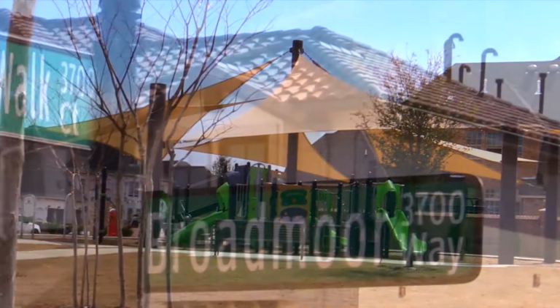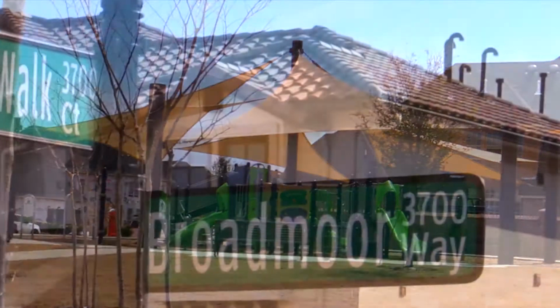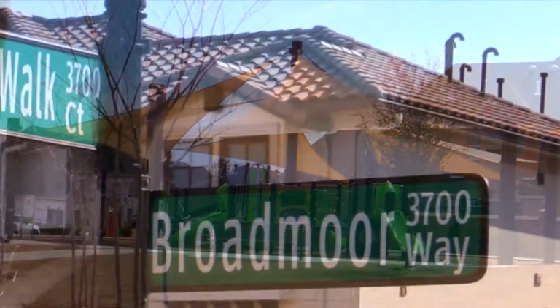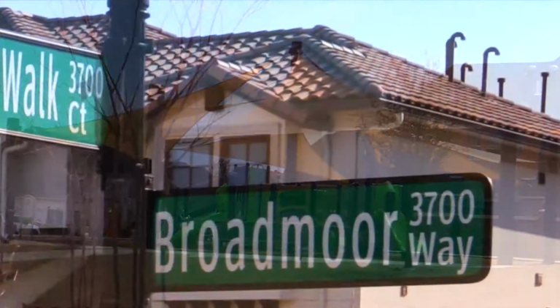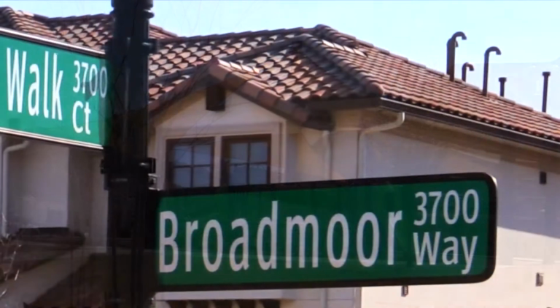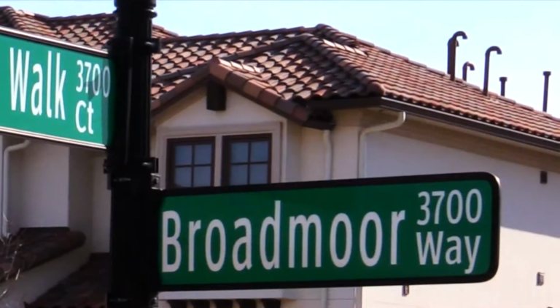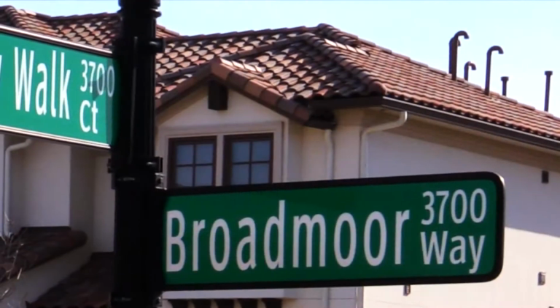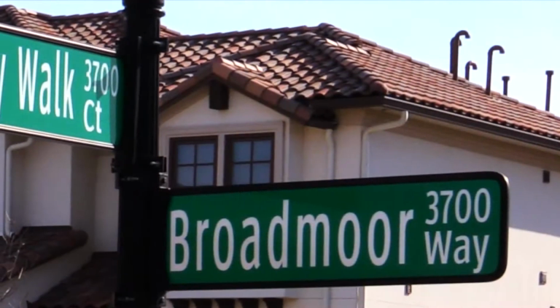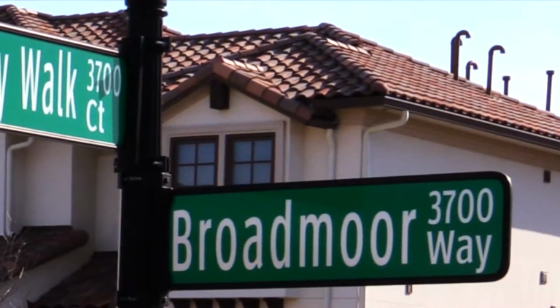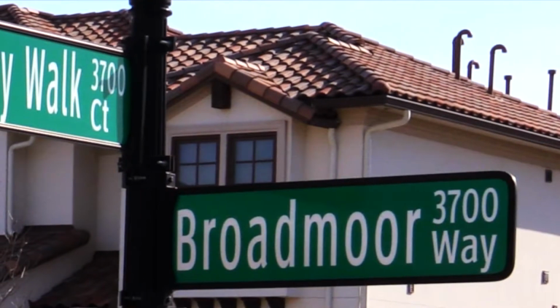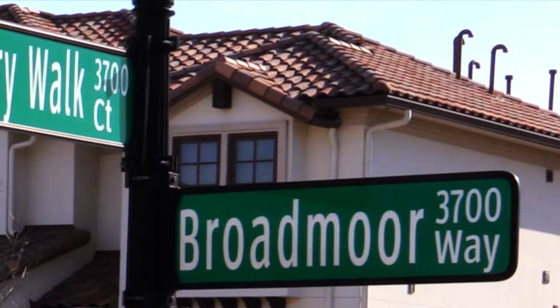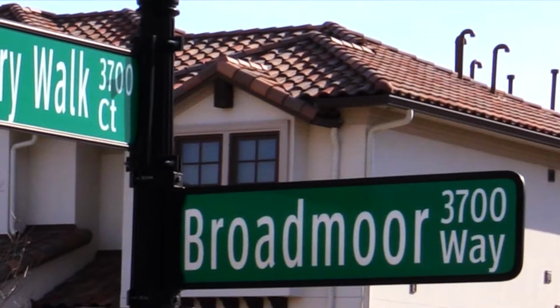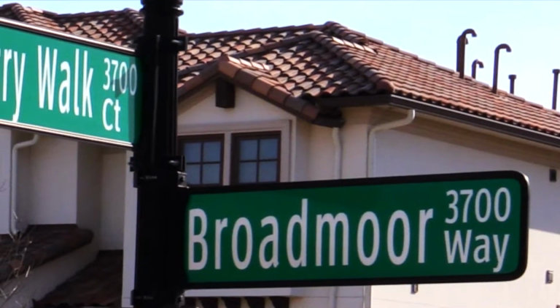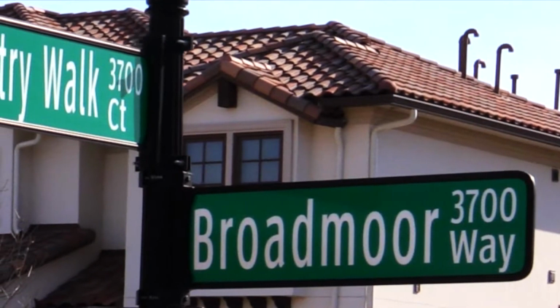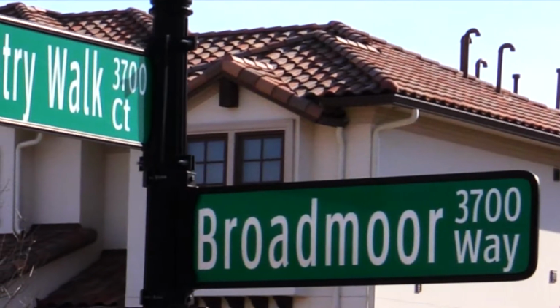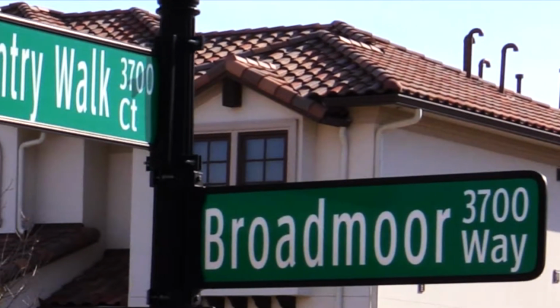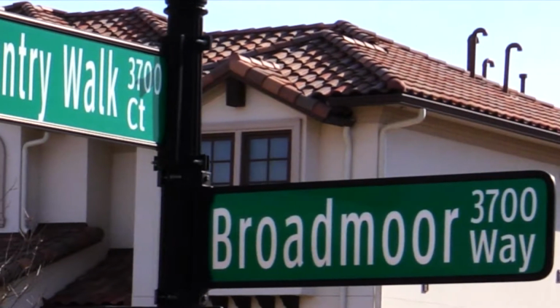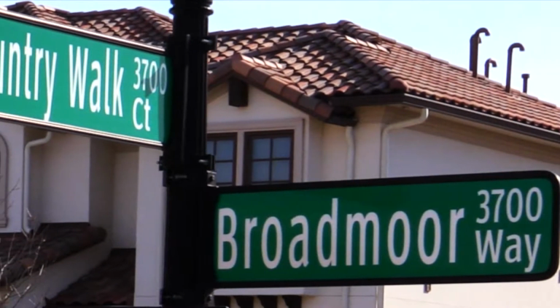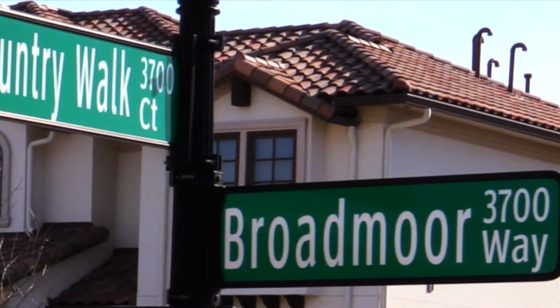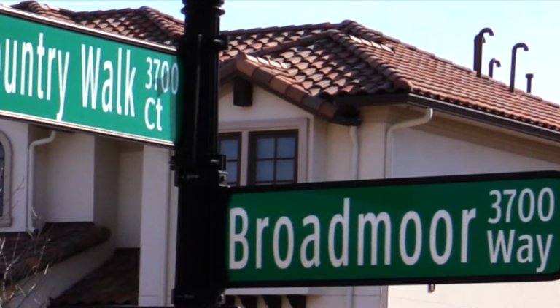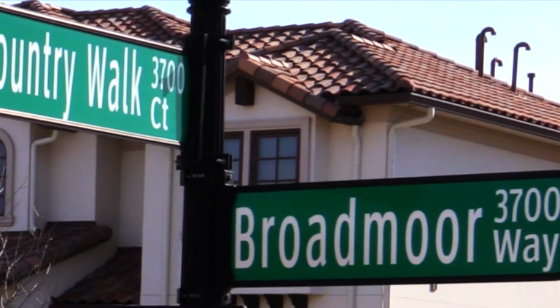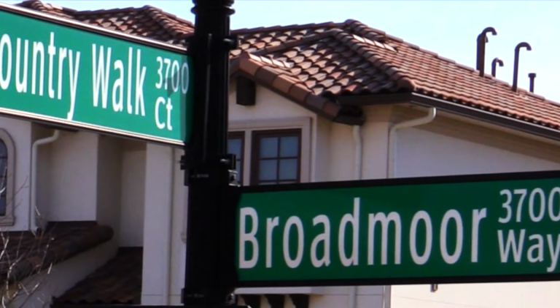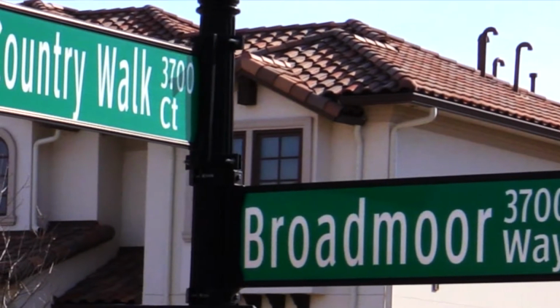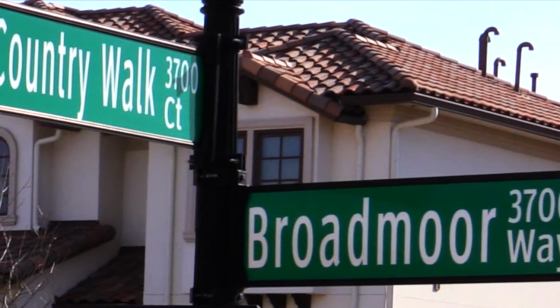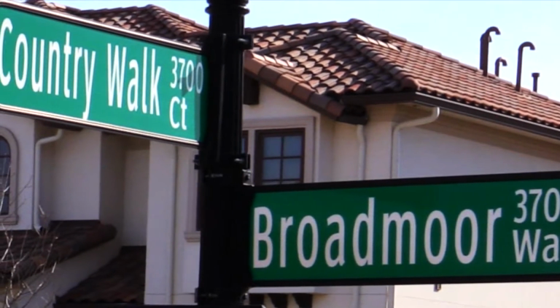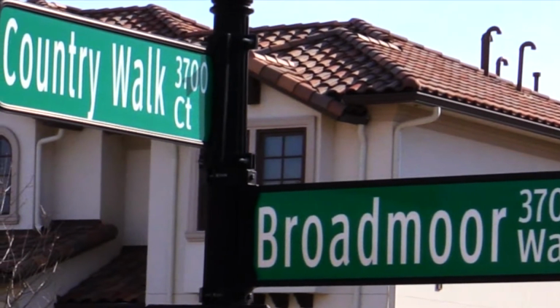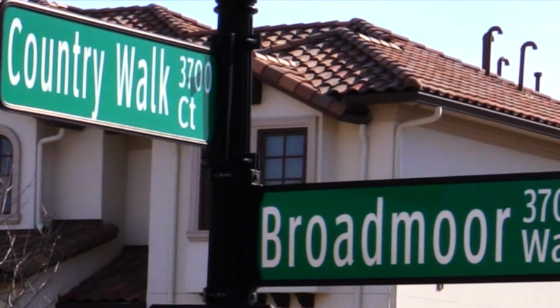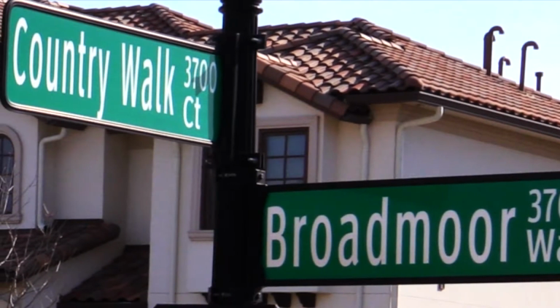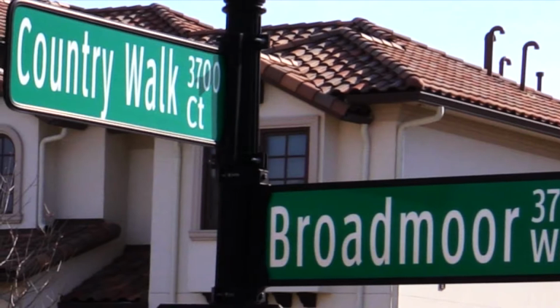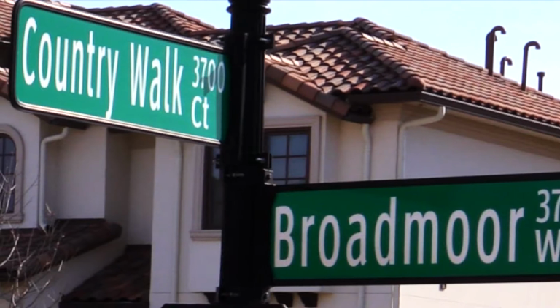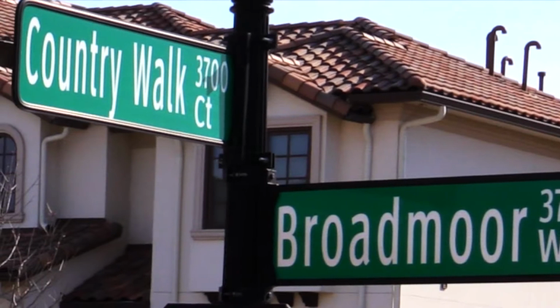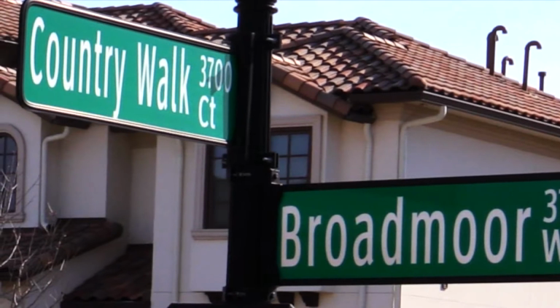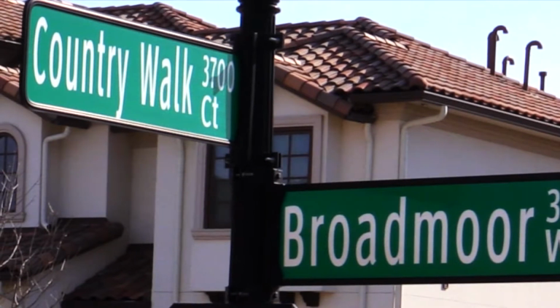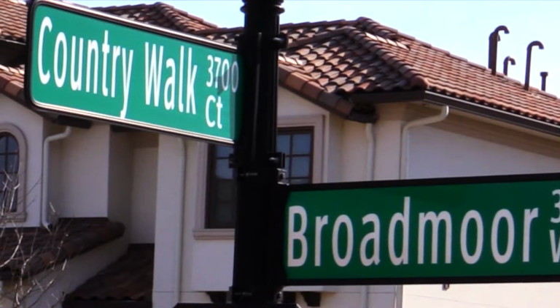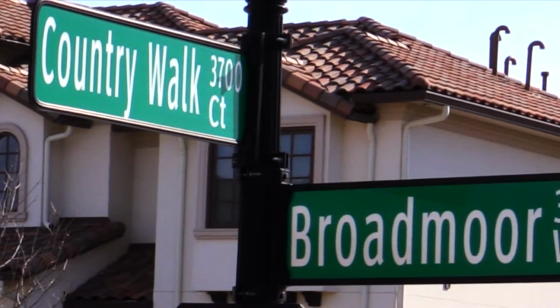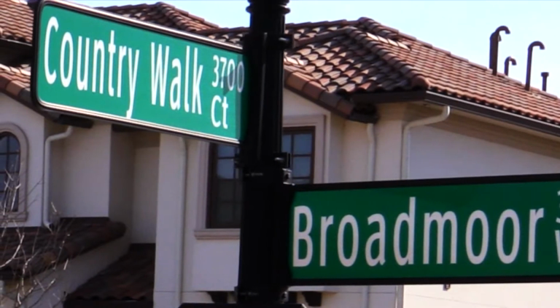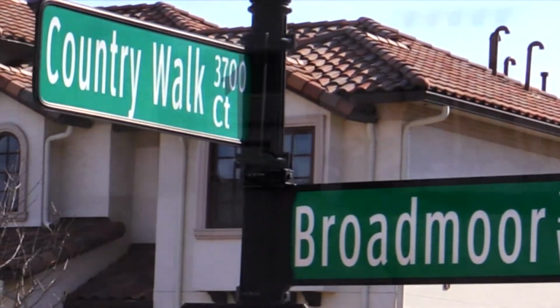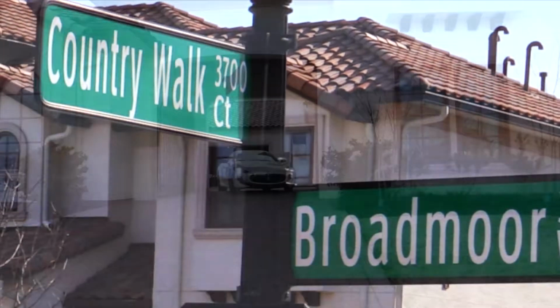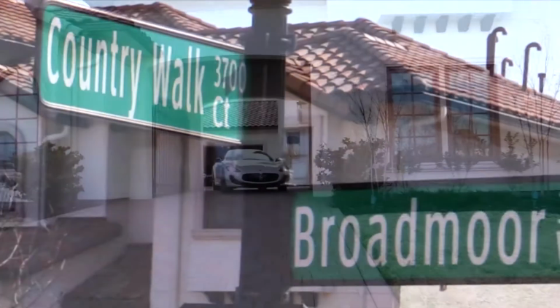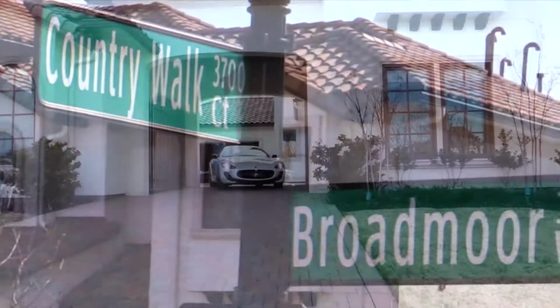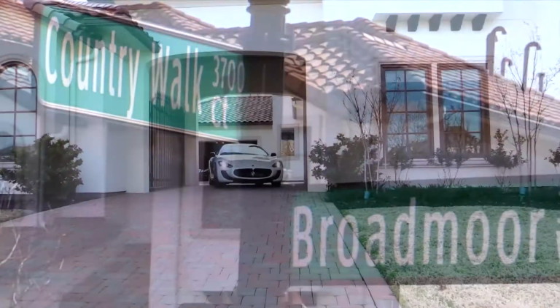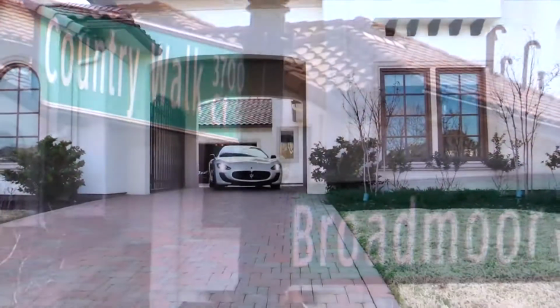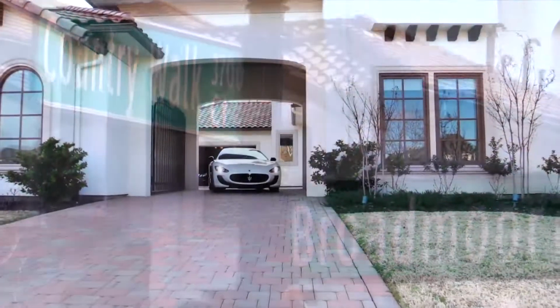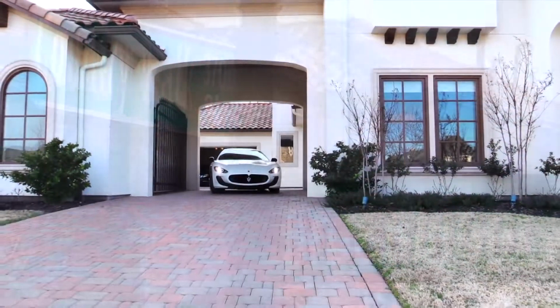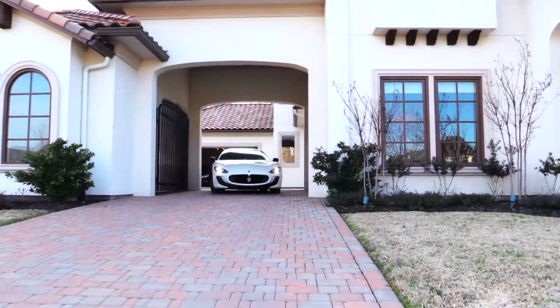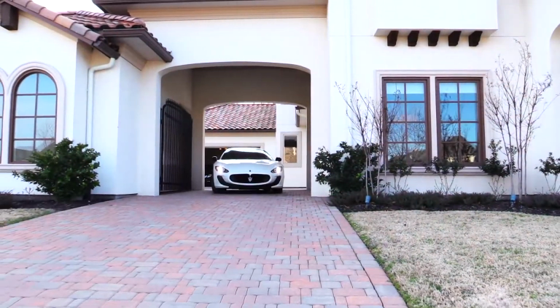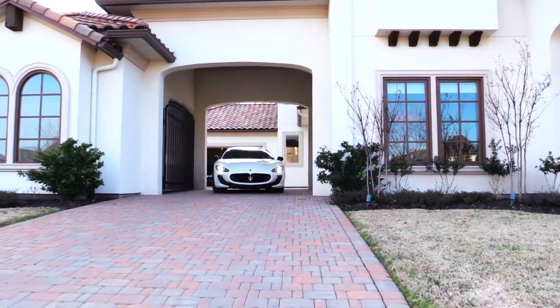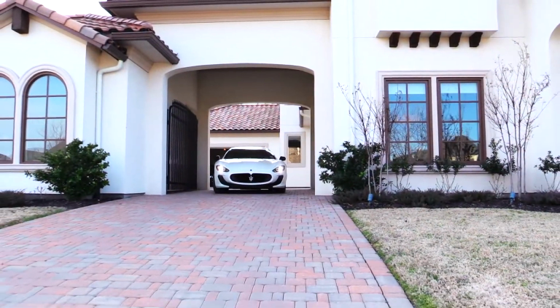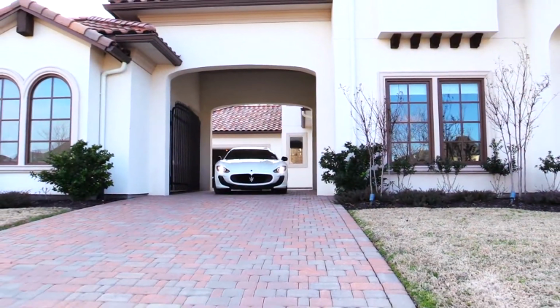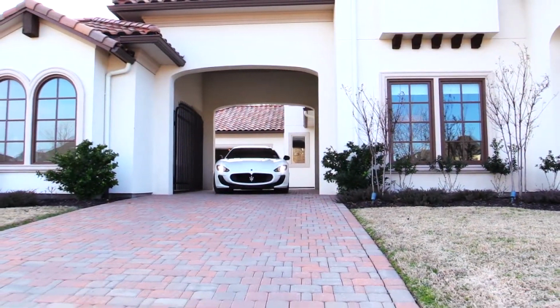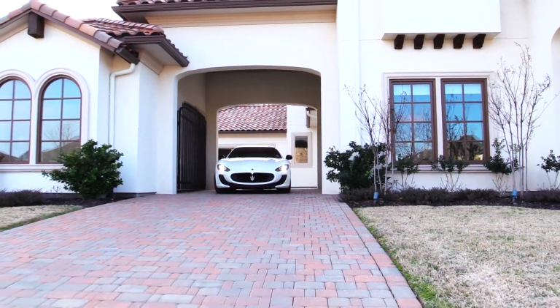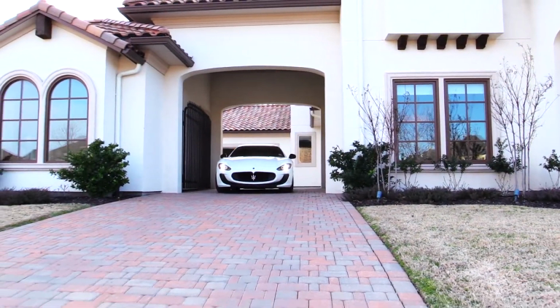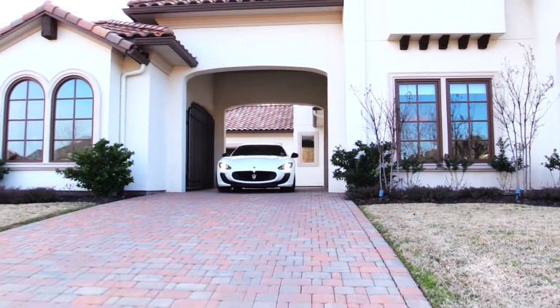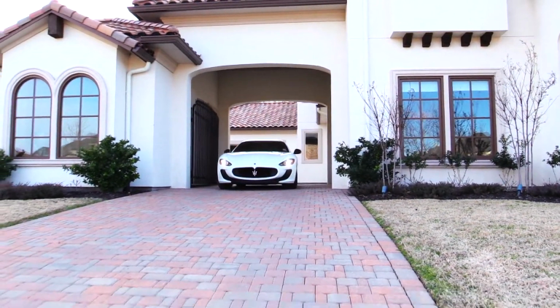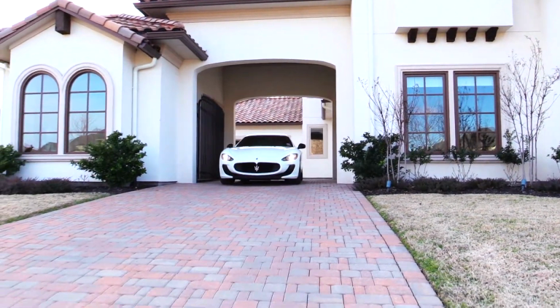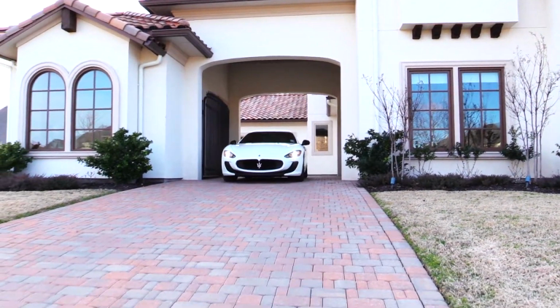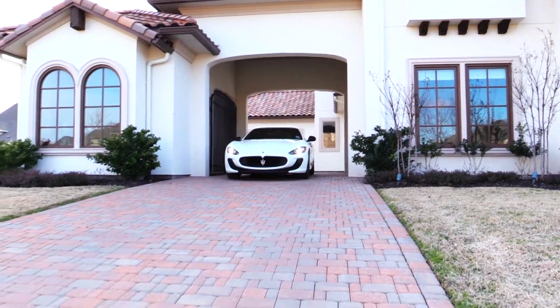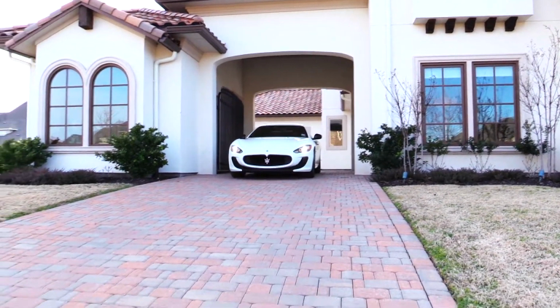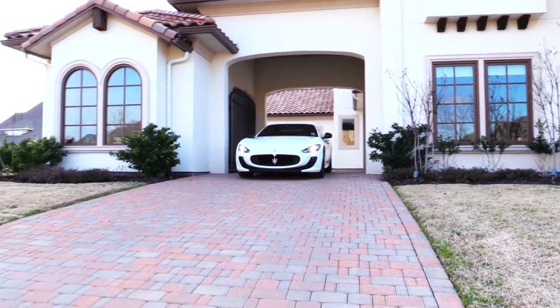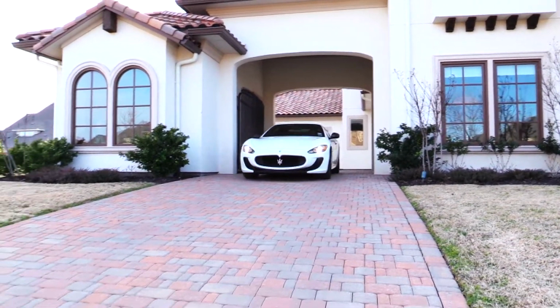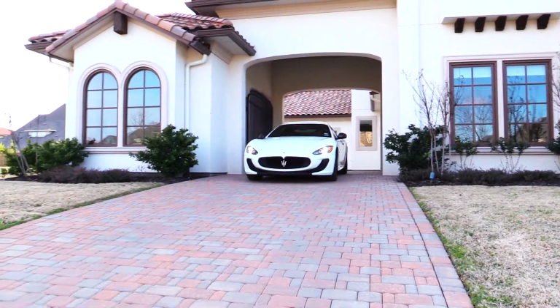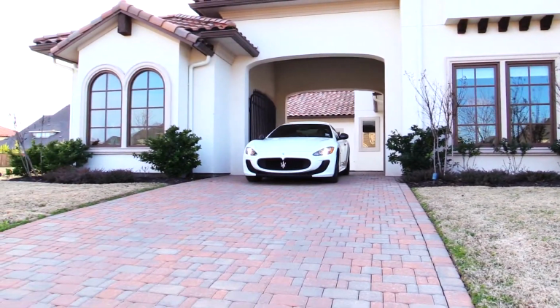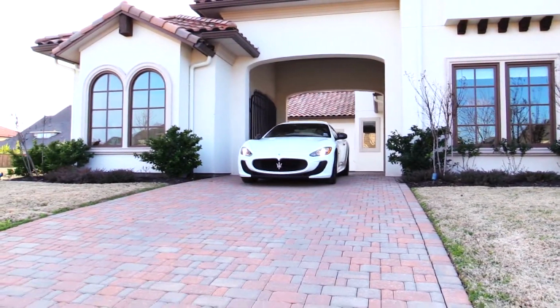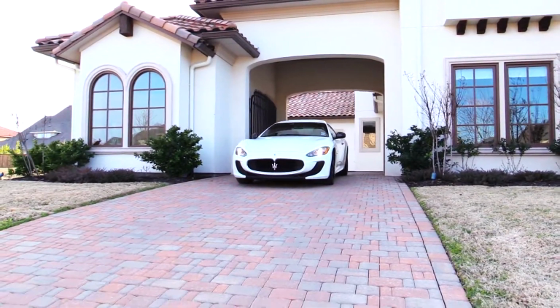3759 Broadmoor Way isn't just a beautiful home, it's an entire living experience.